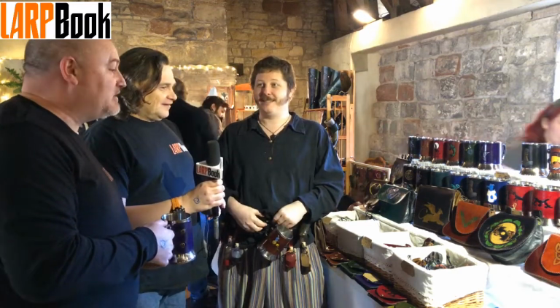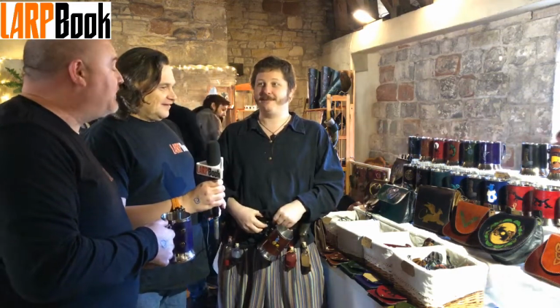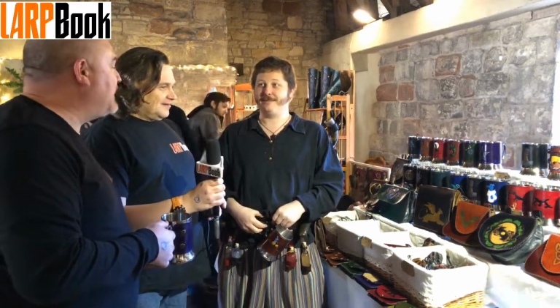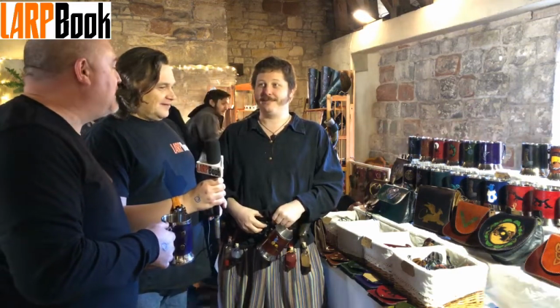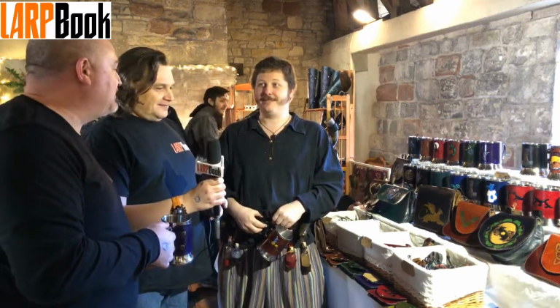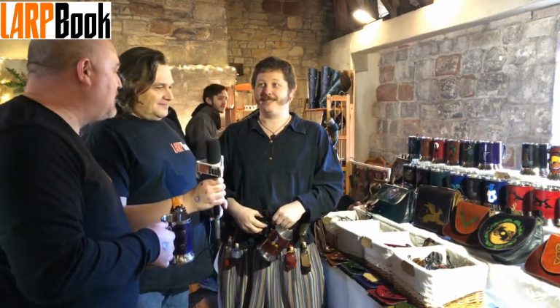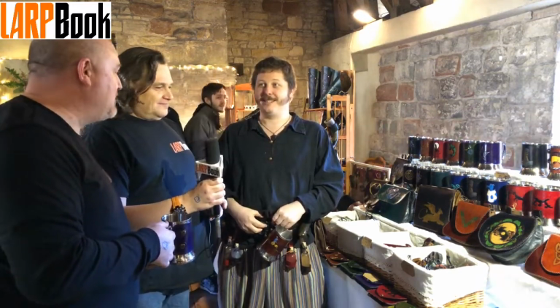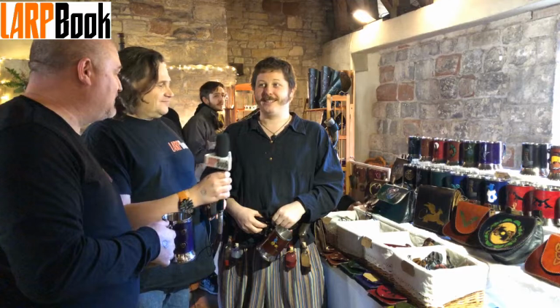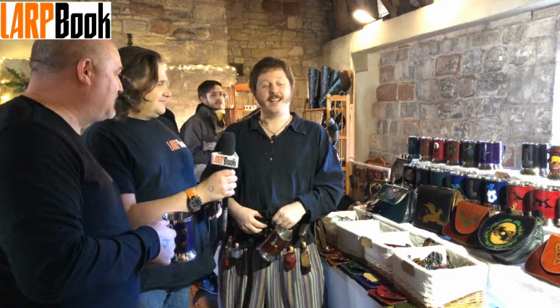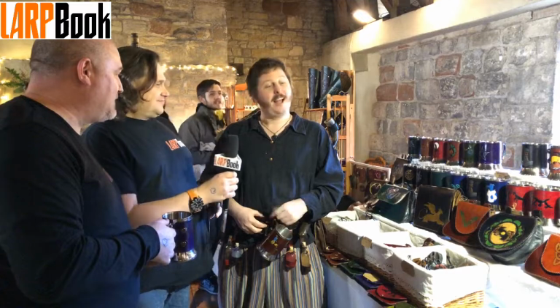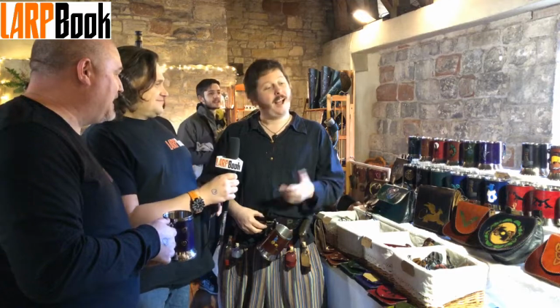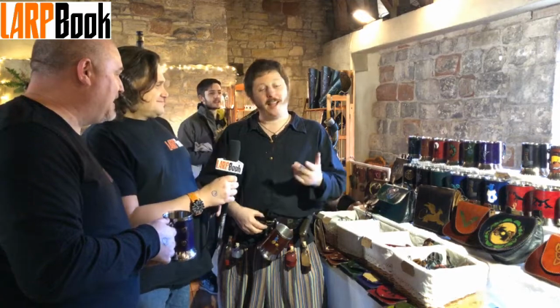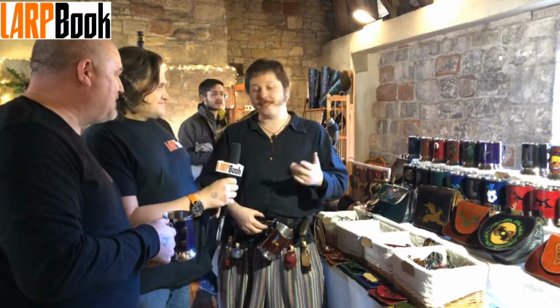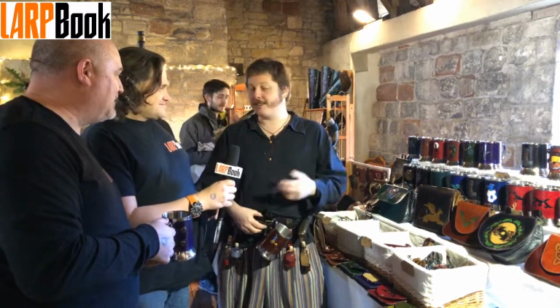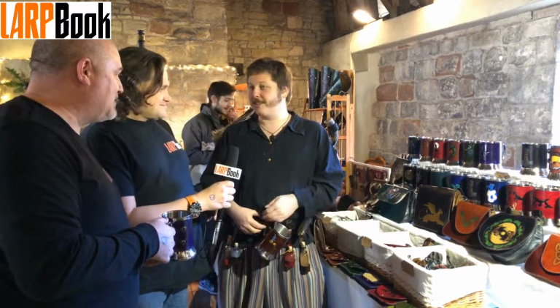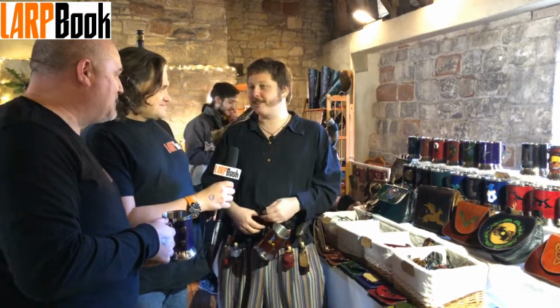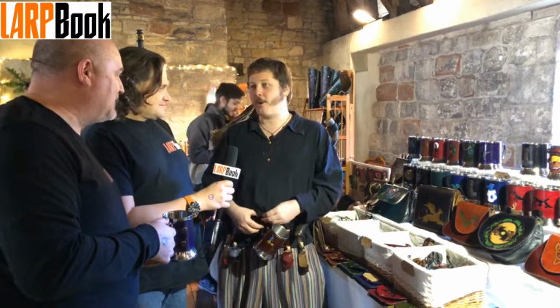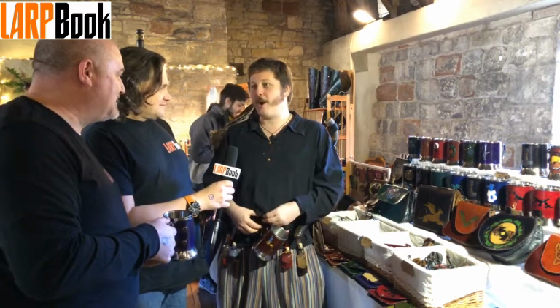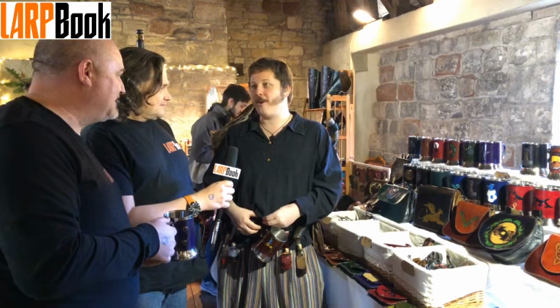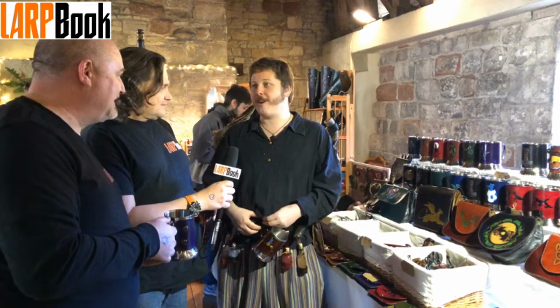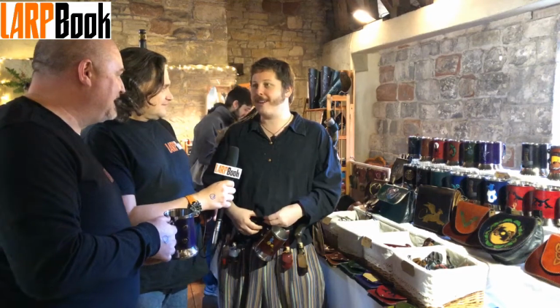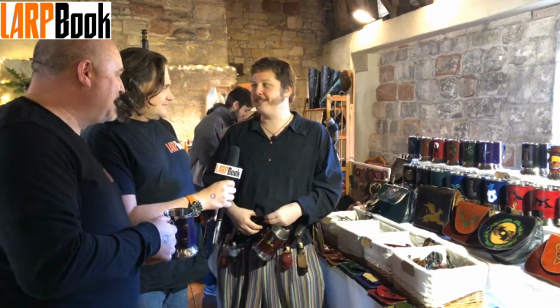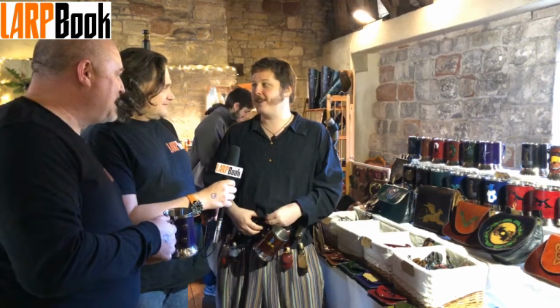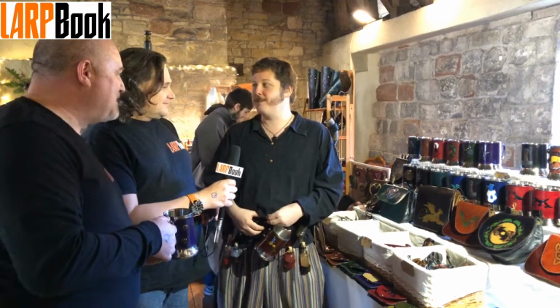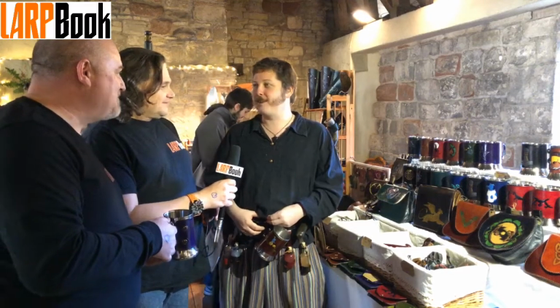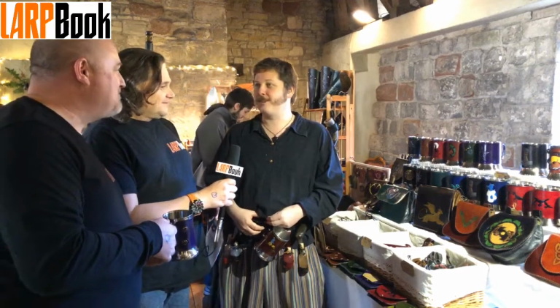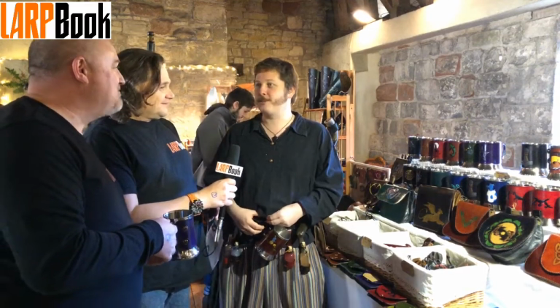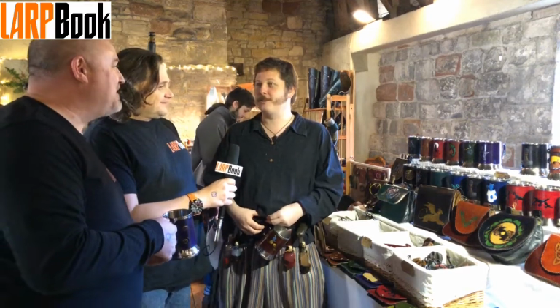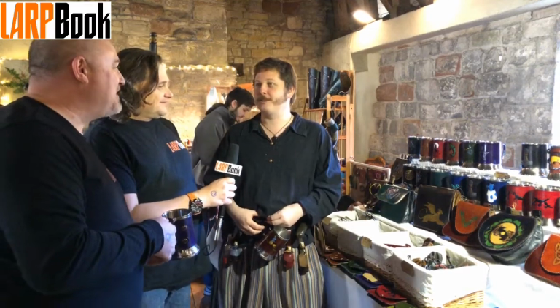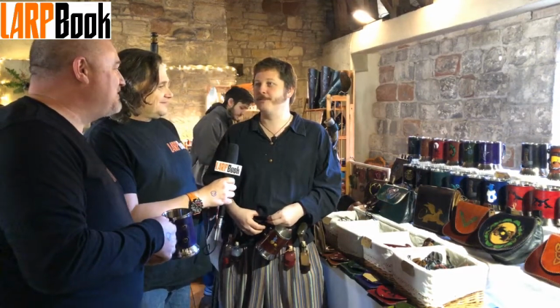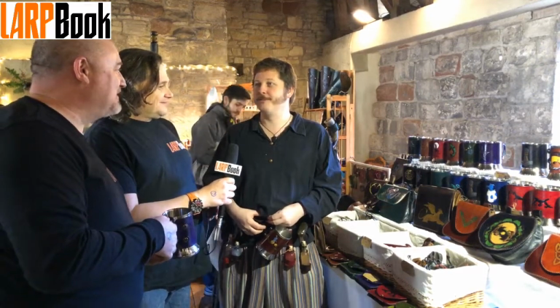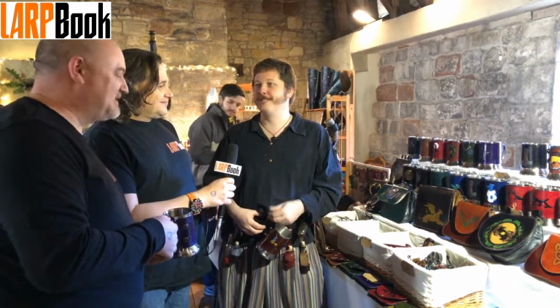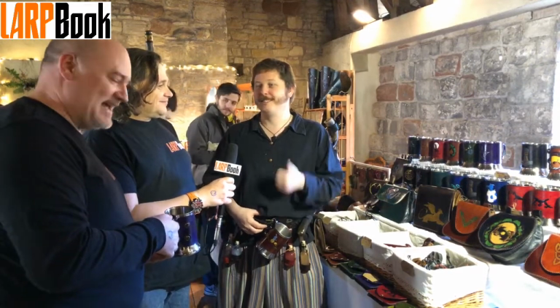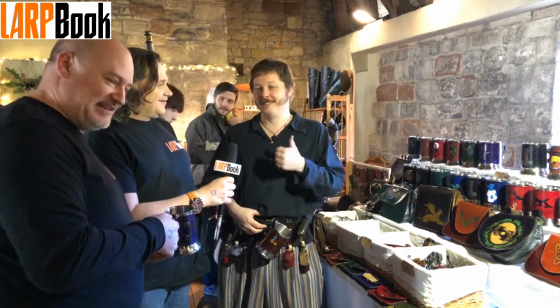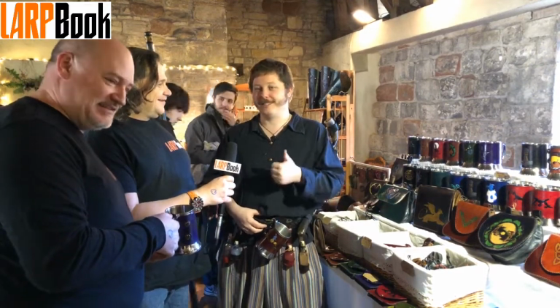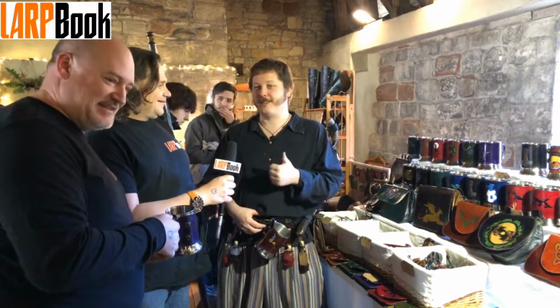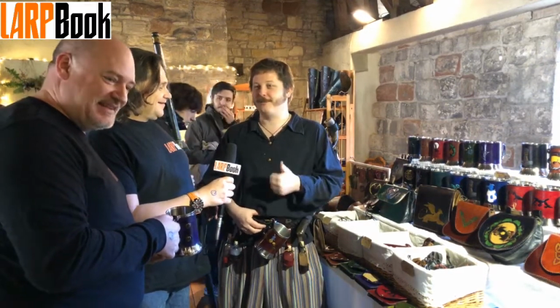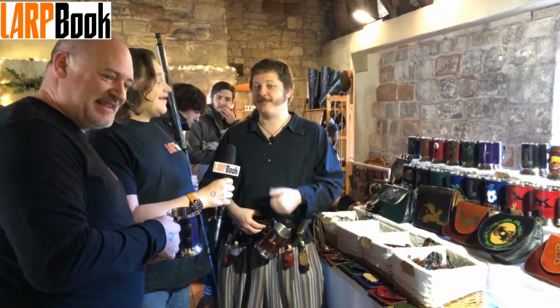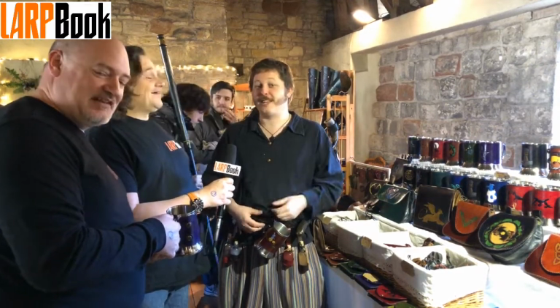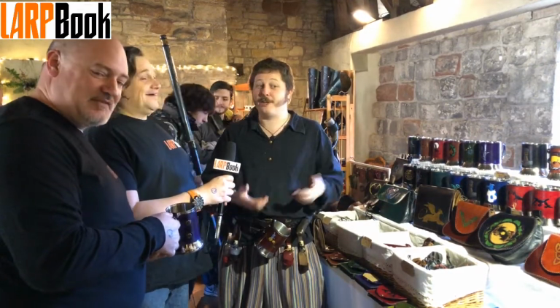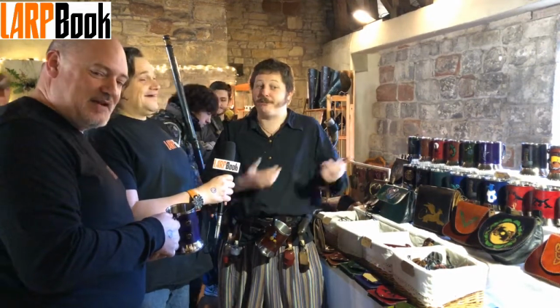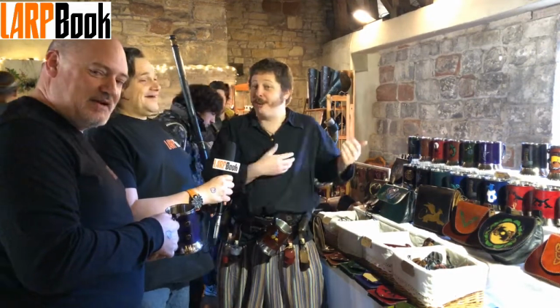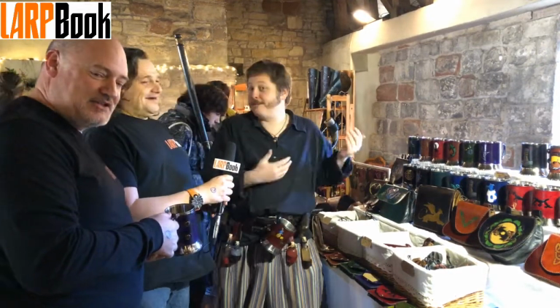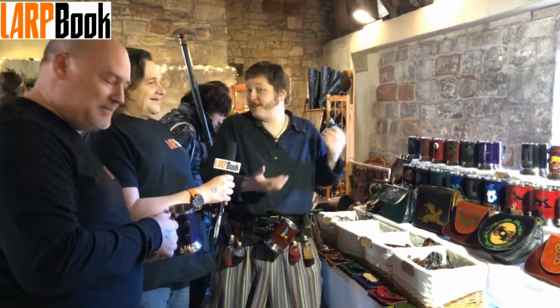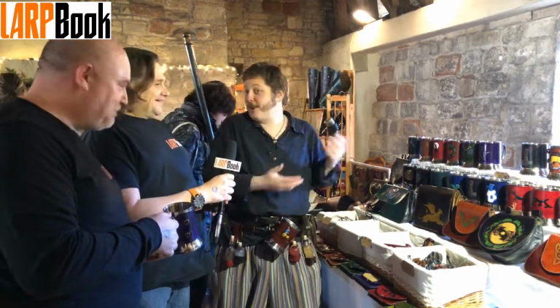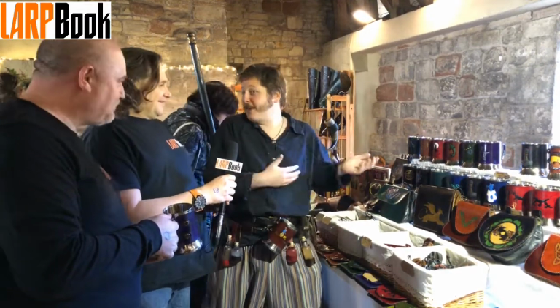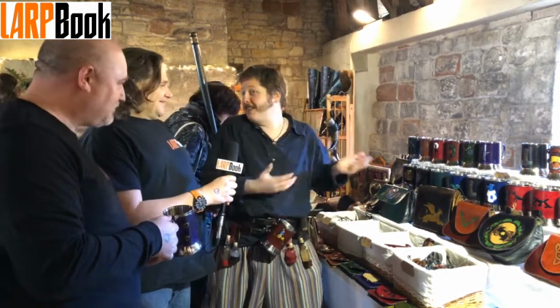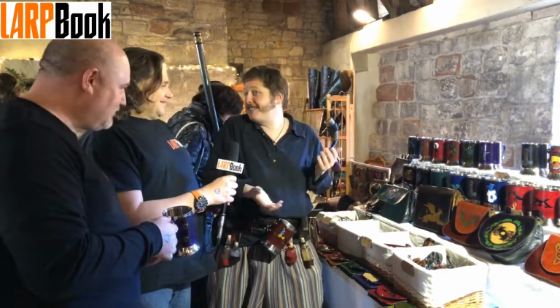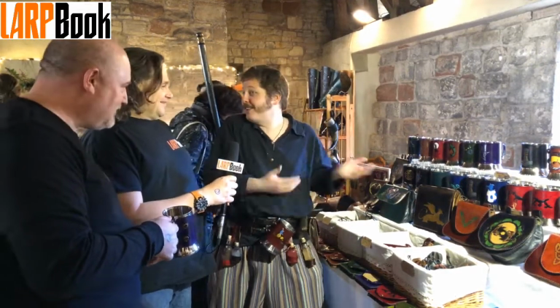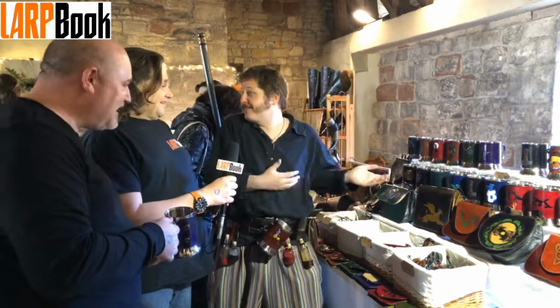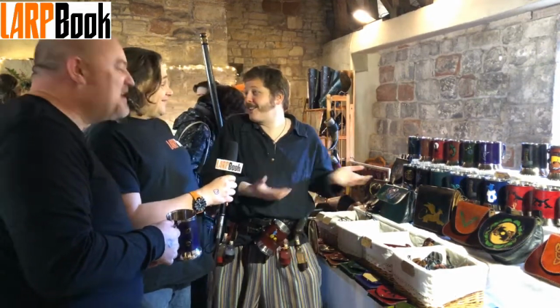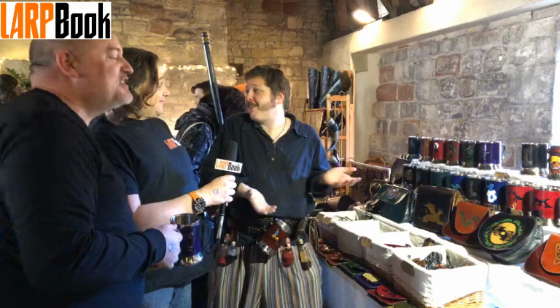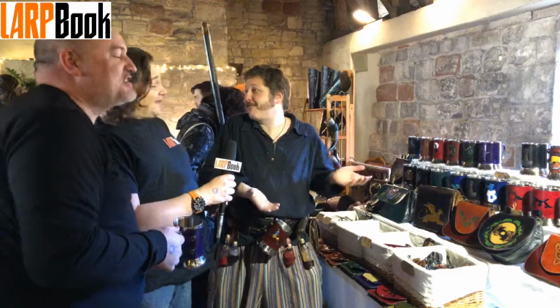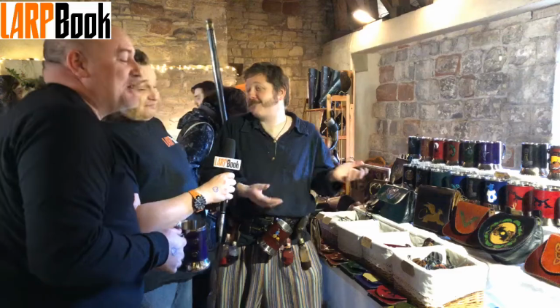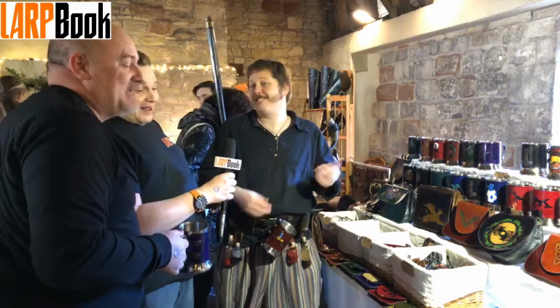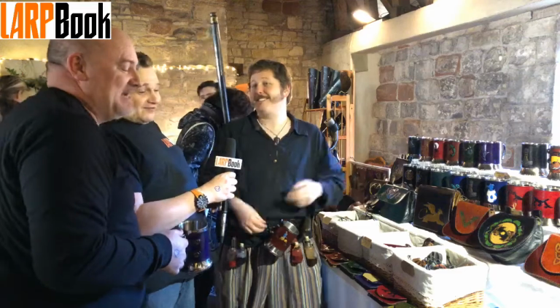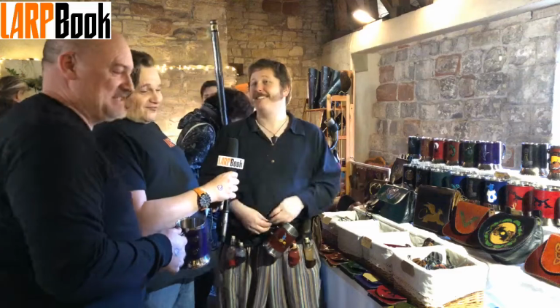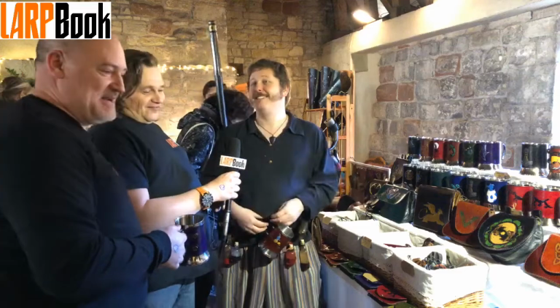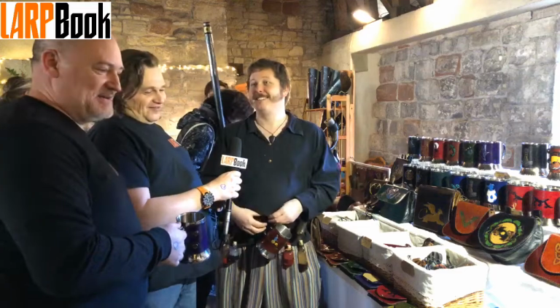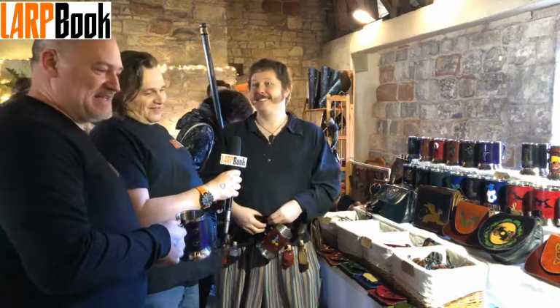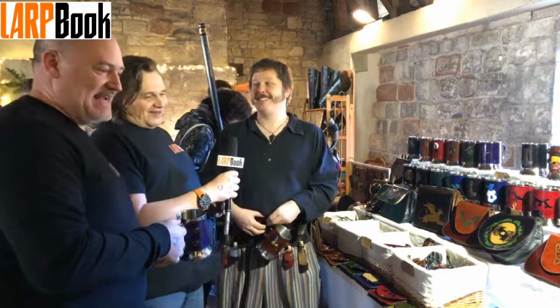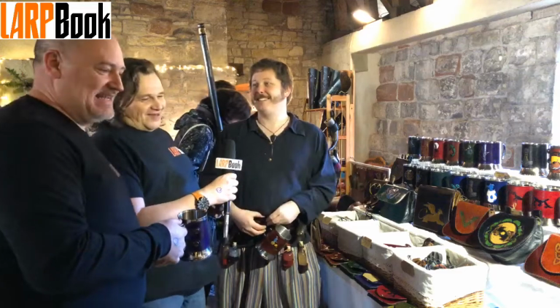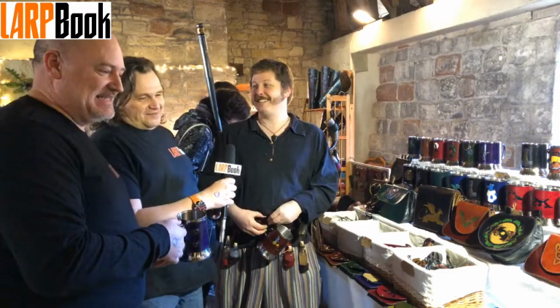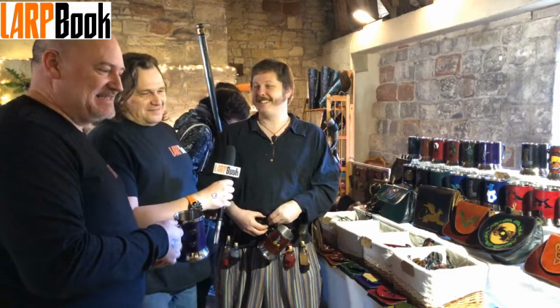Tristan, thank you so much for spending a little bit of time here. It's quite alright, anytime. You guys are awesome. Thank you for showcasing our stuff. Thank you, Tristan.